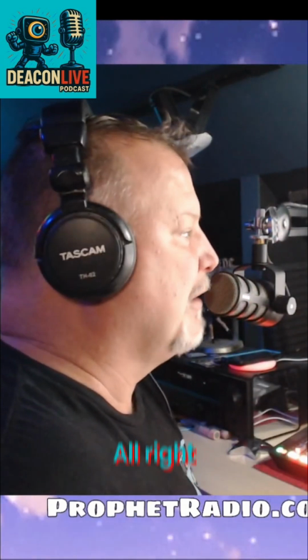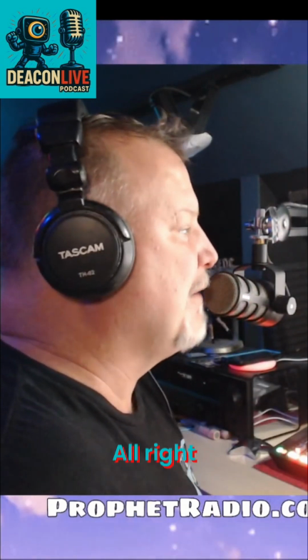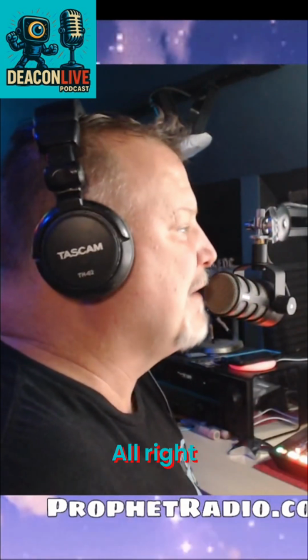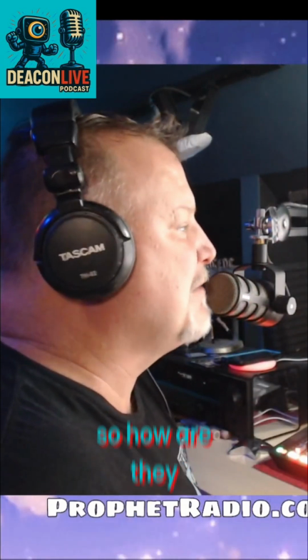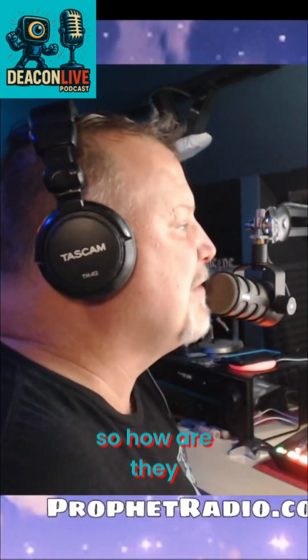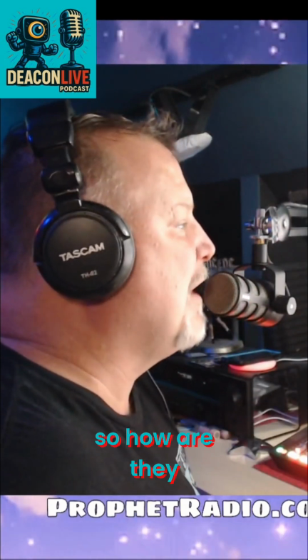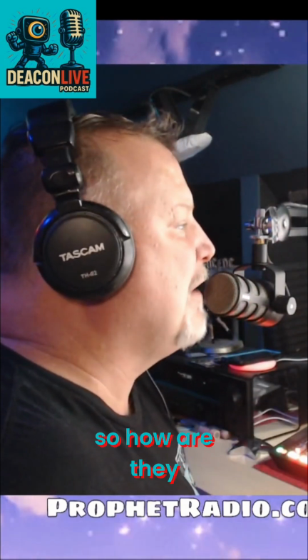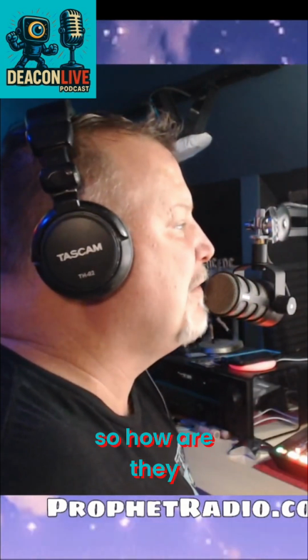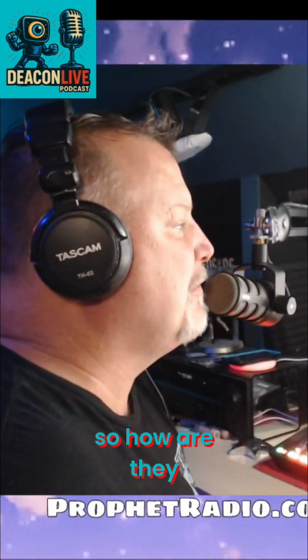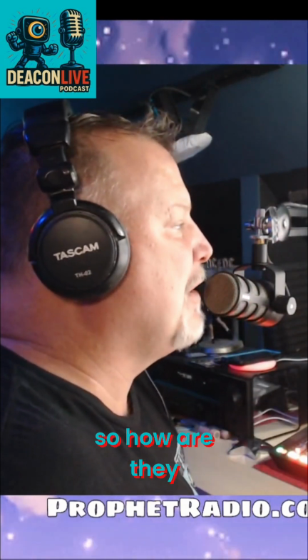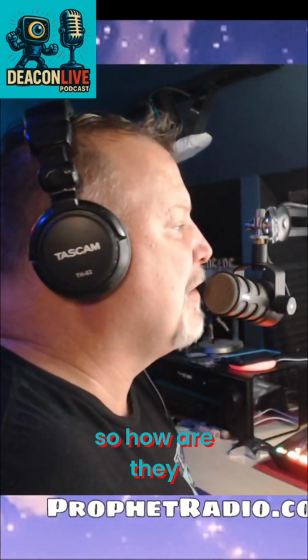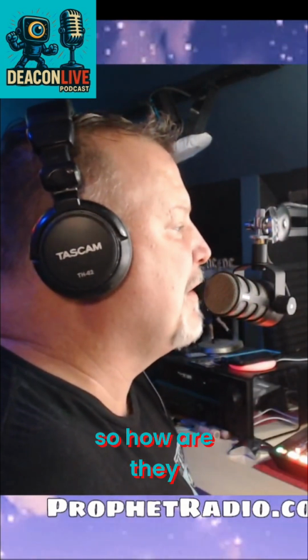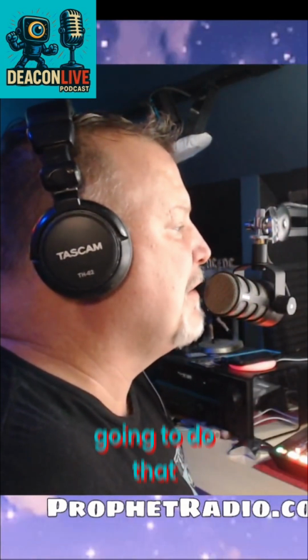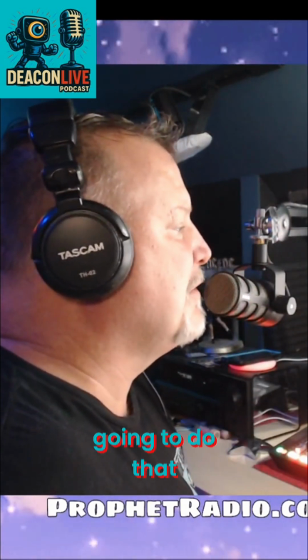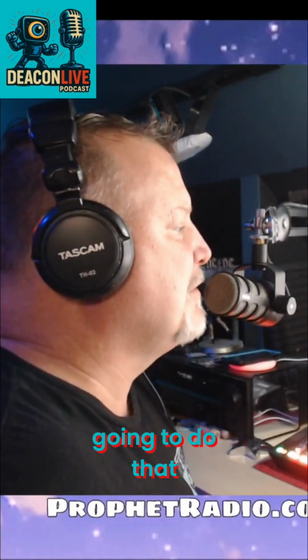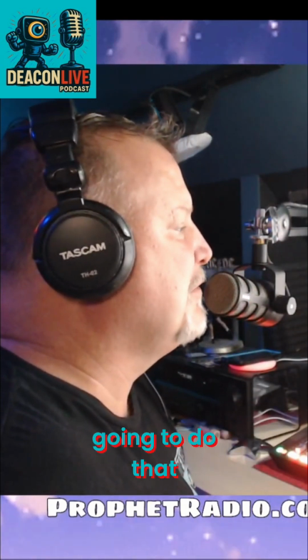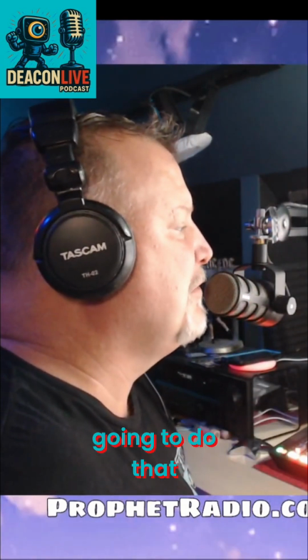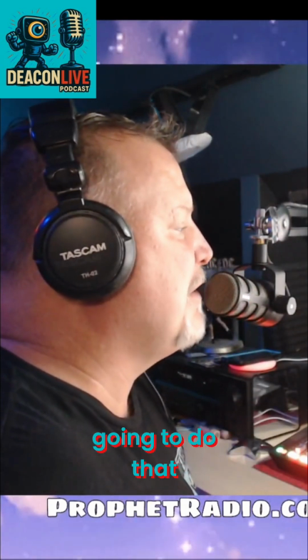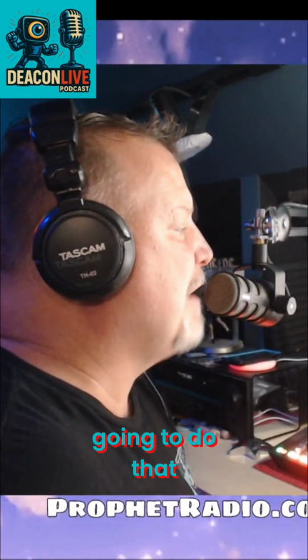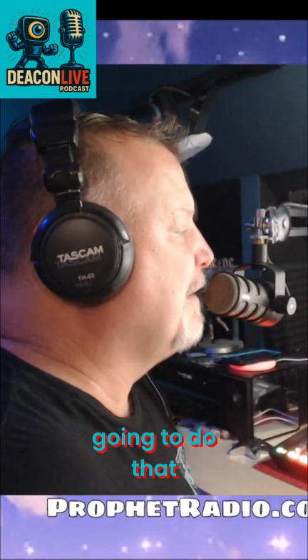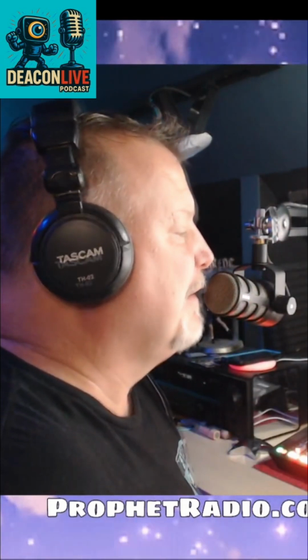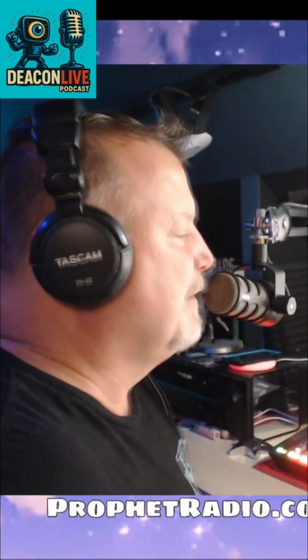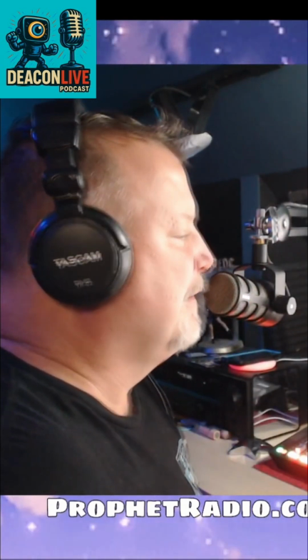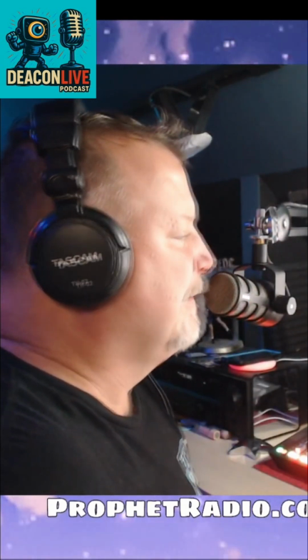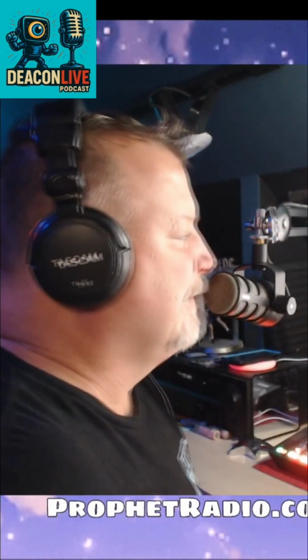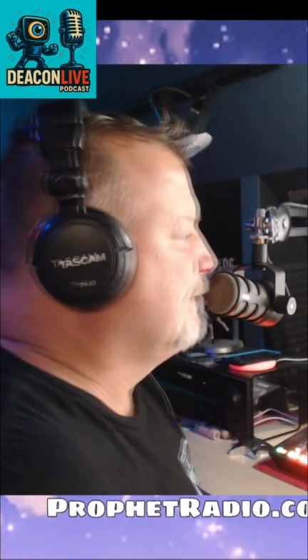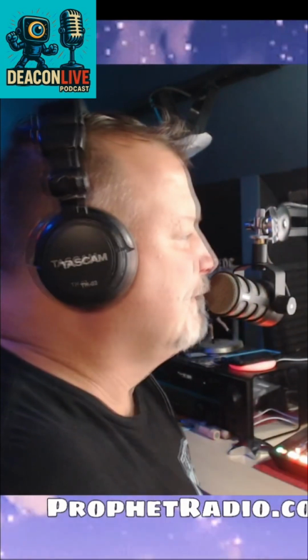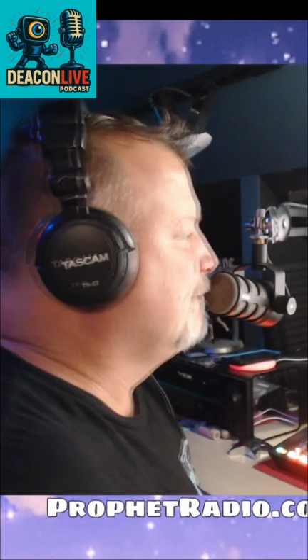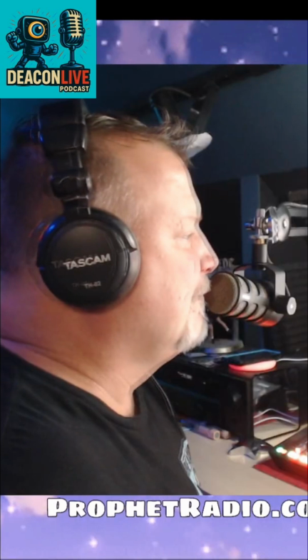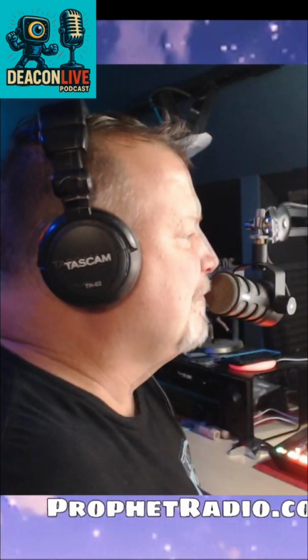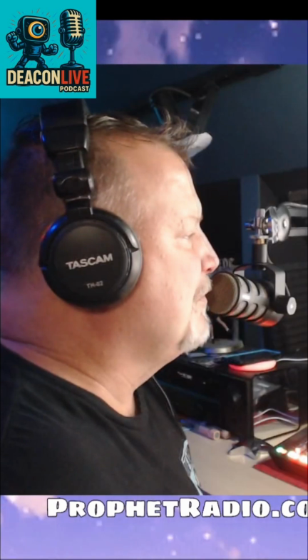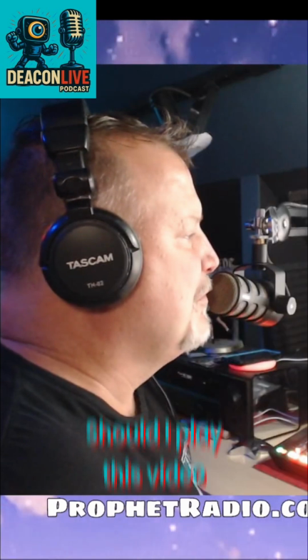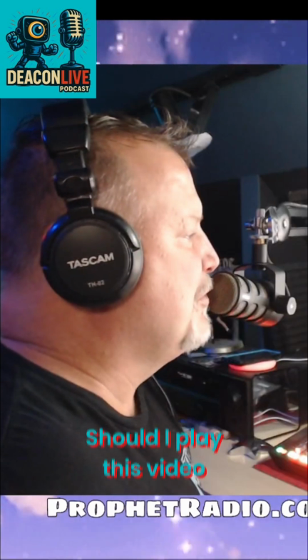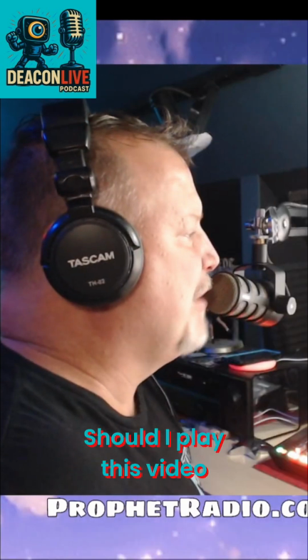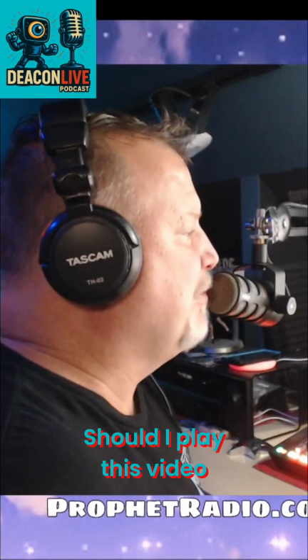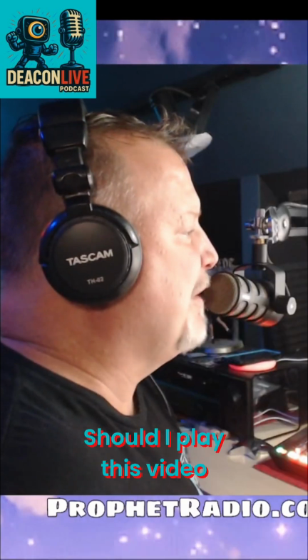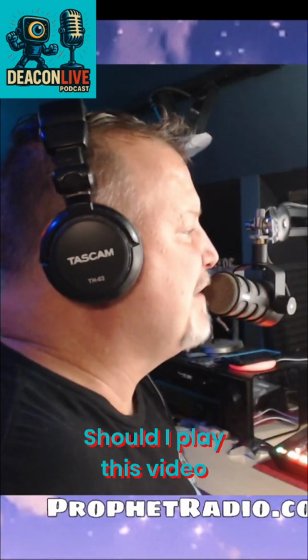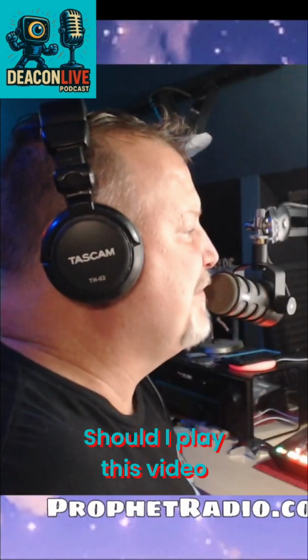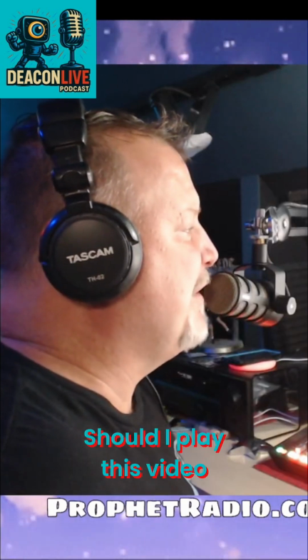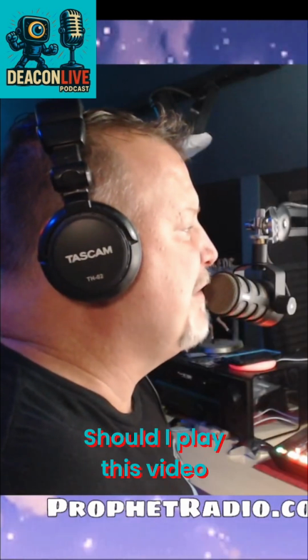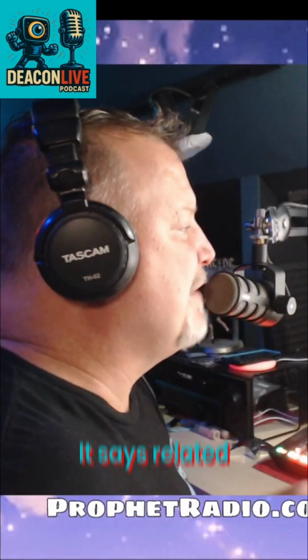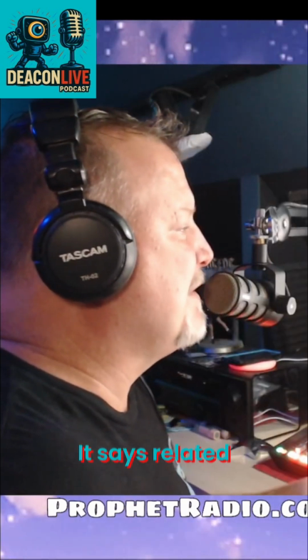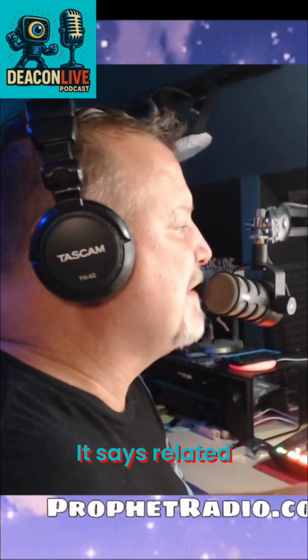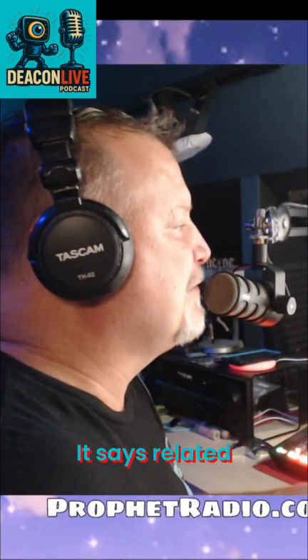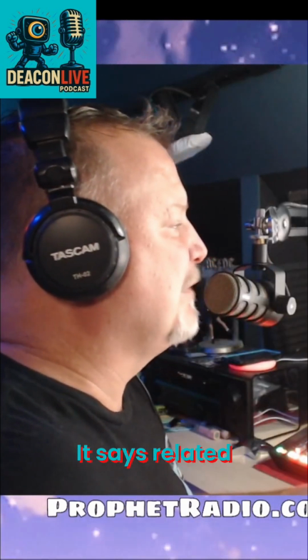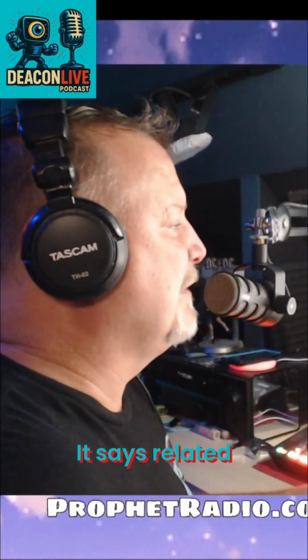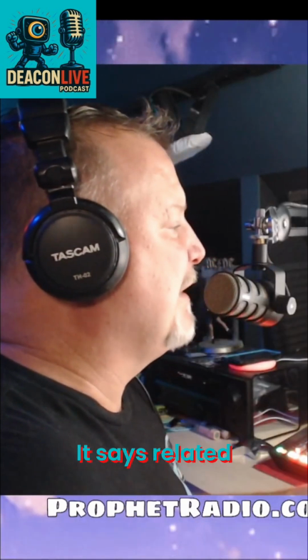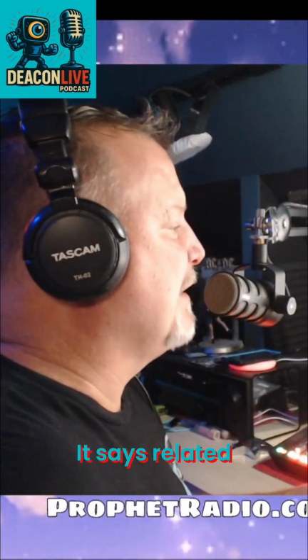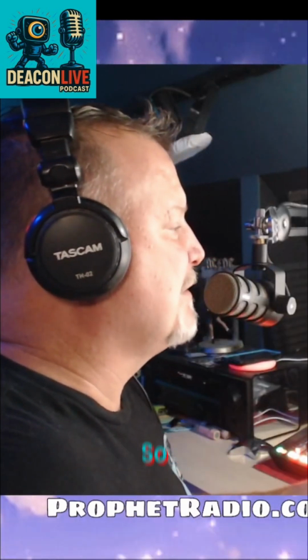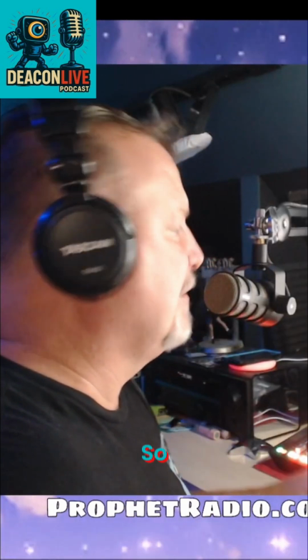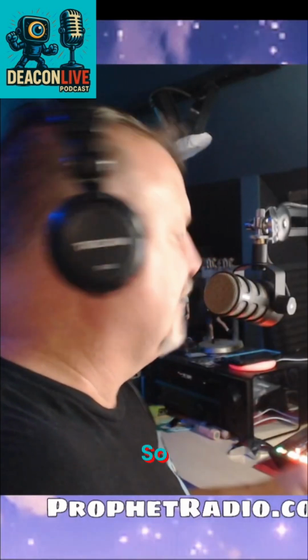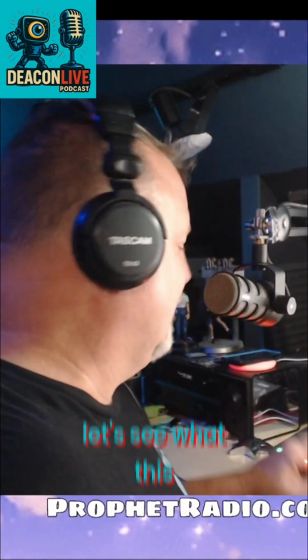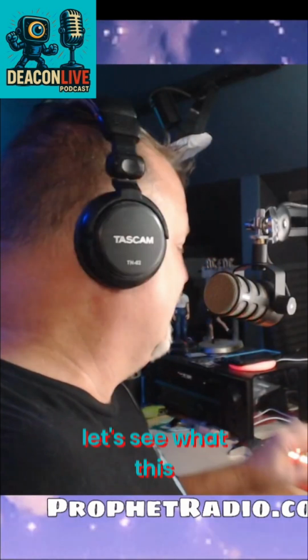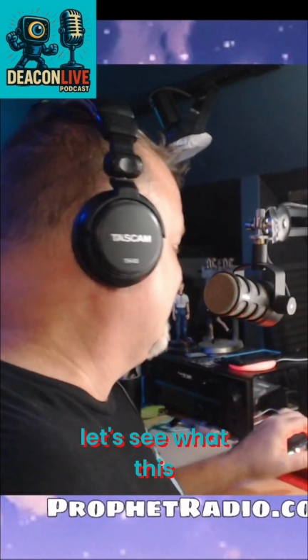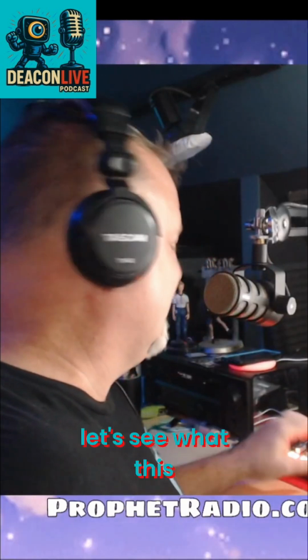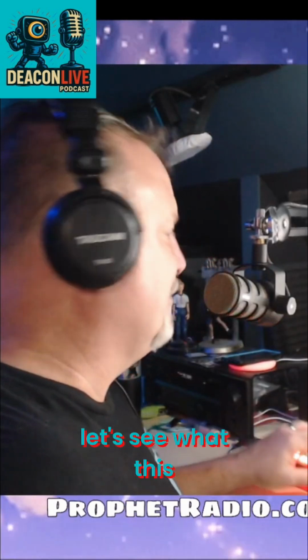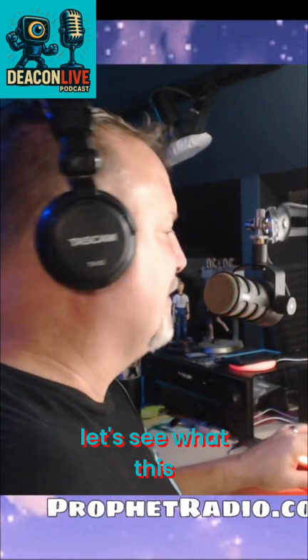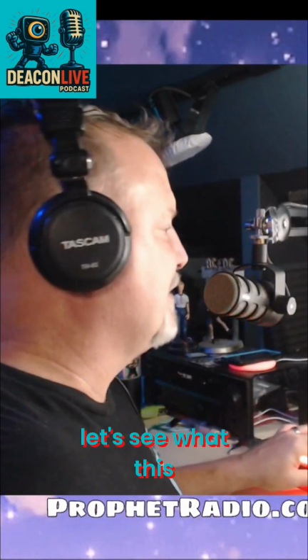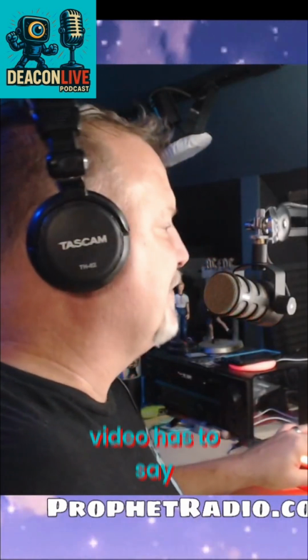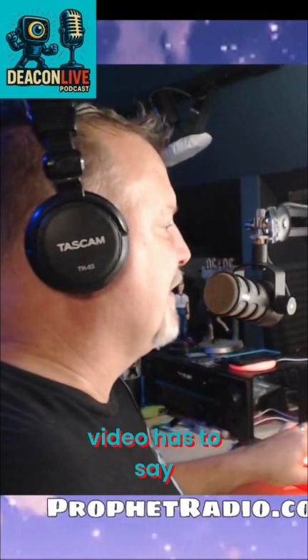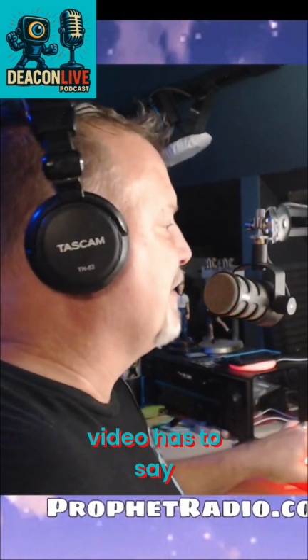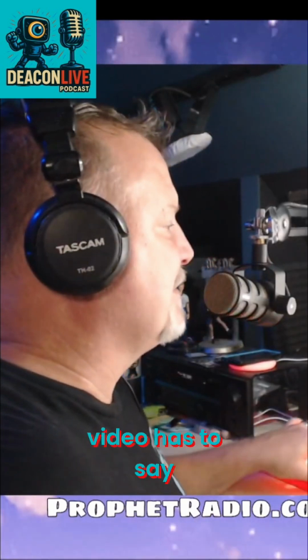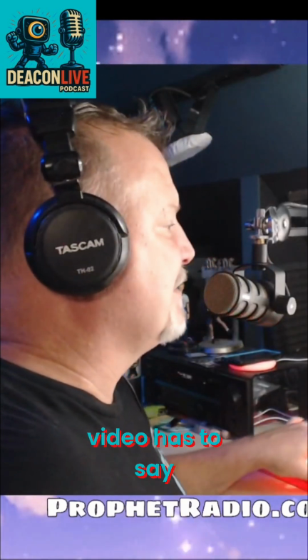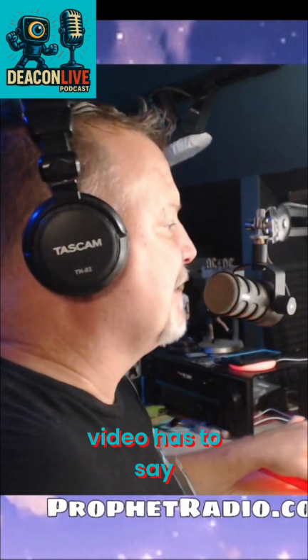All right. So how are they going to do that? Should I play this video? Let's see what this video has to say.